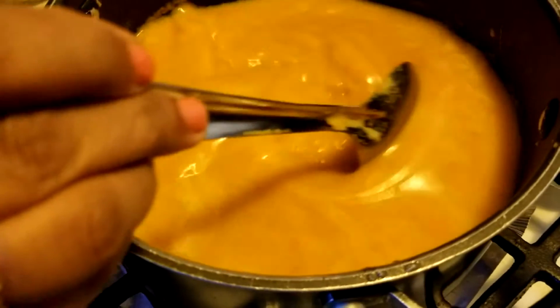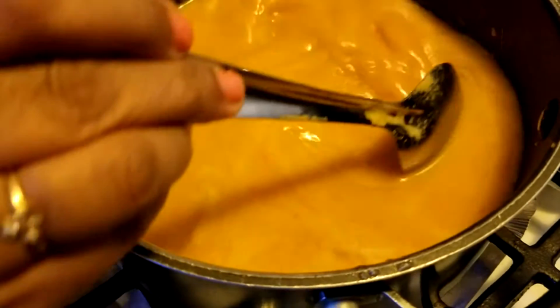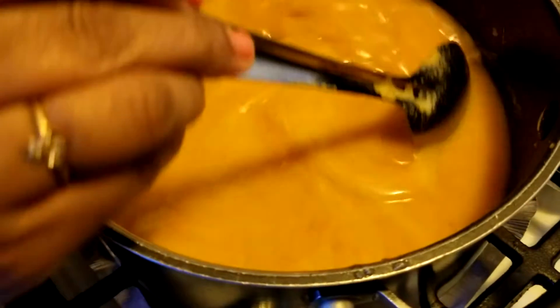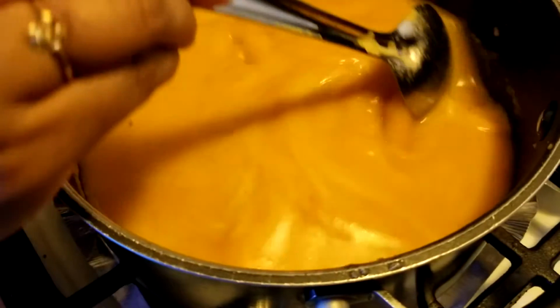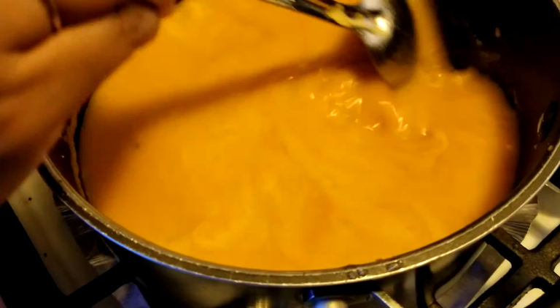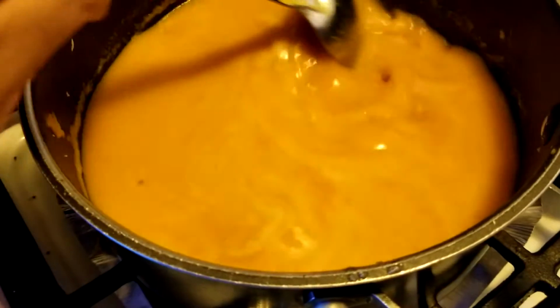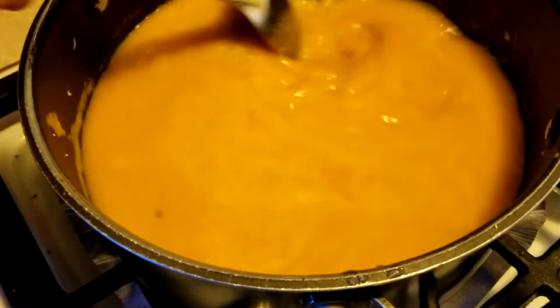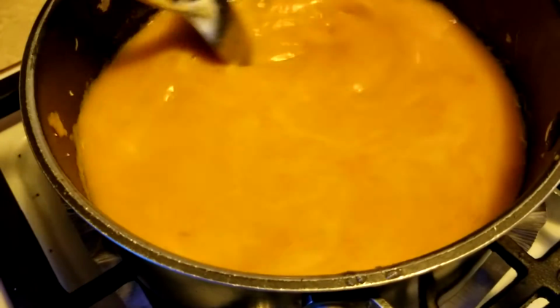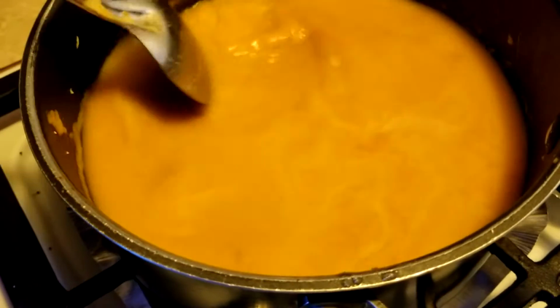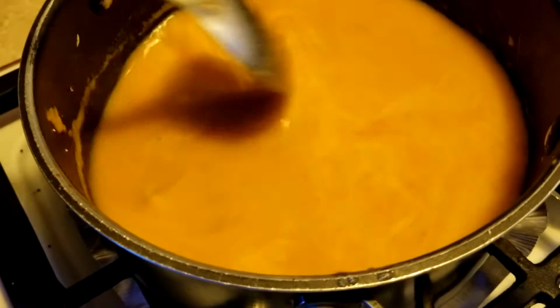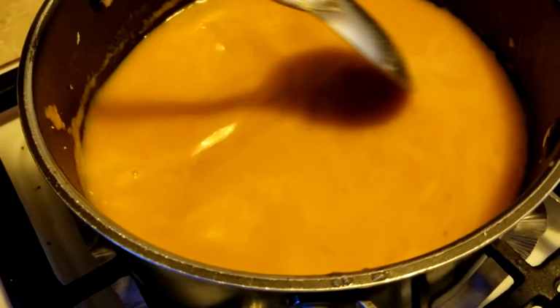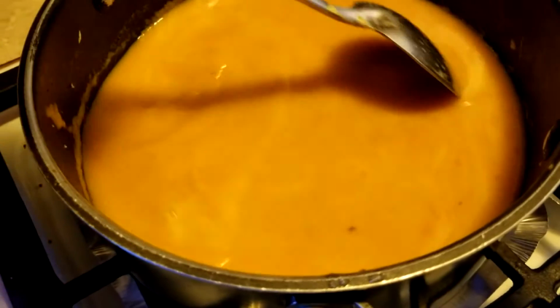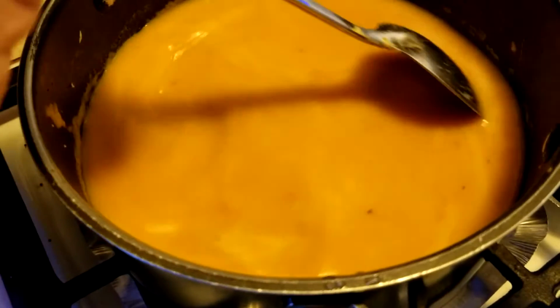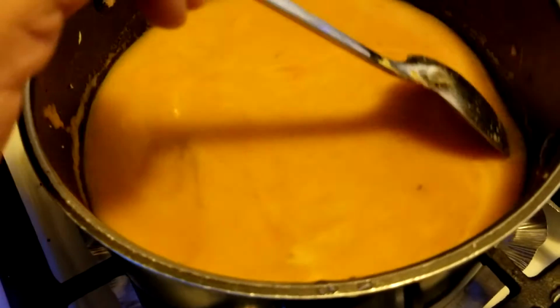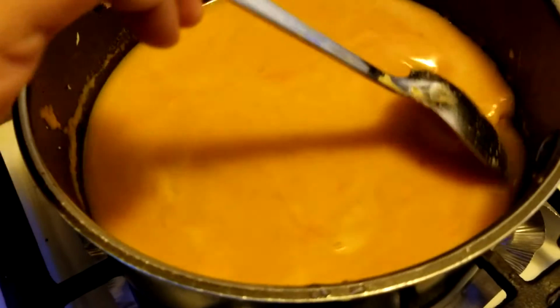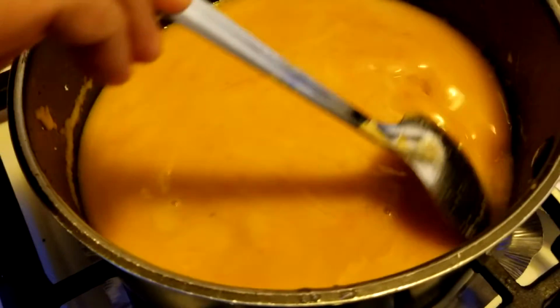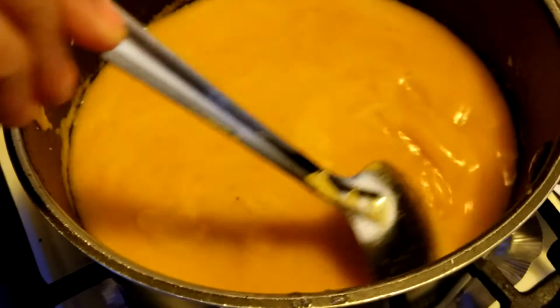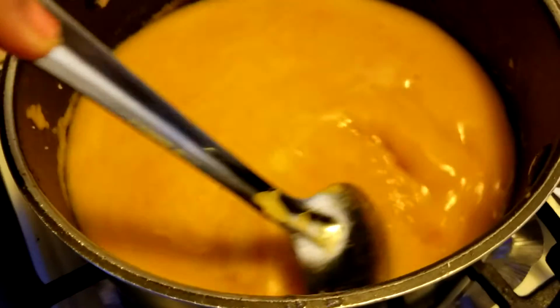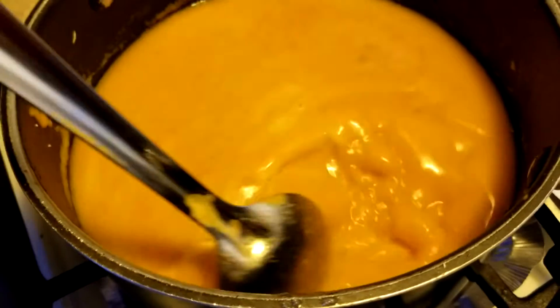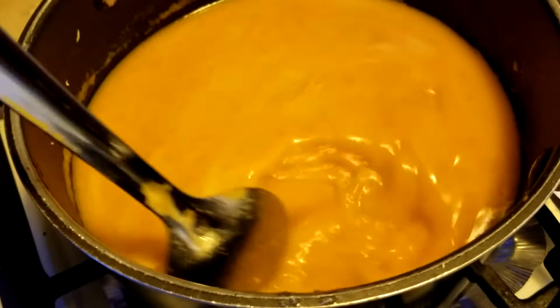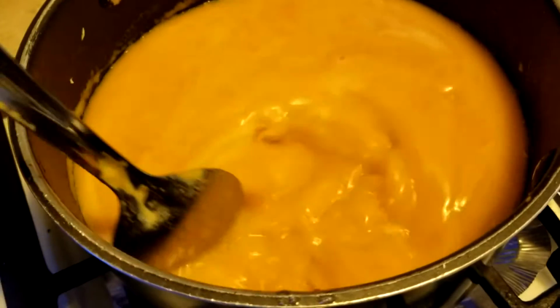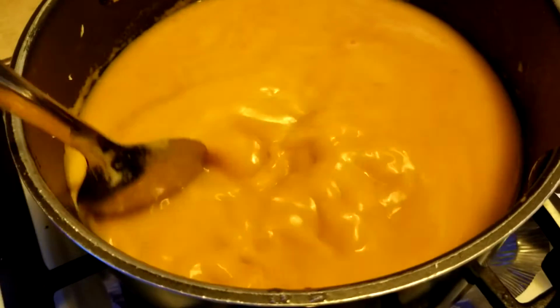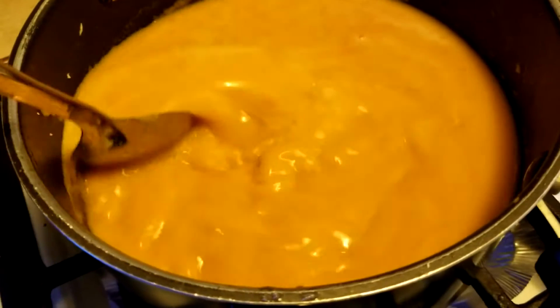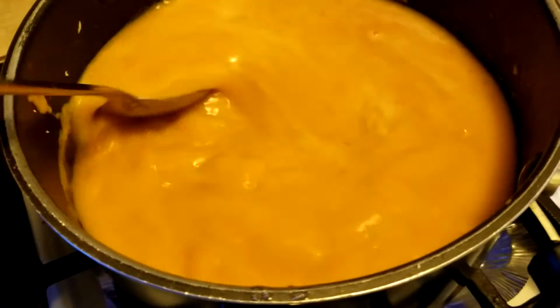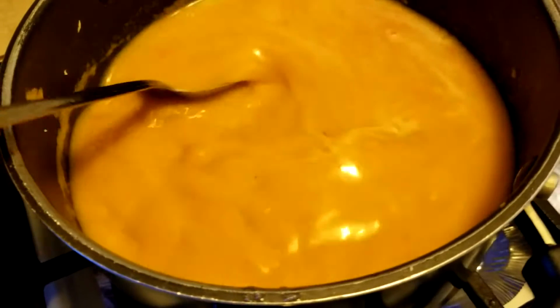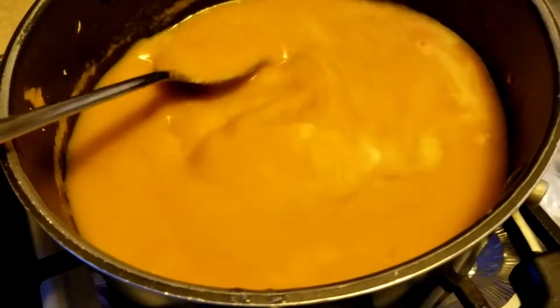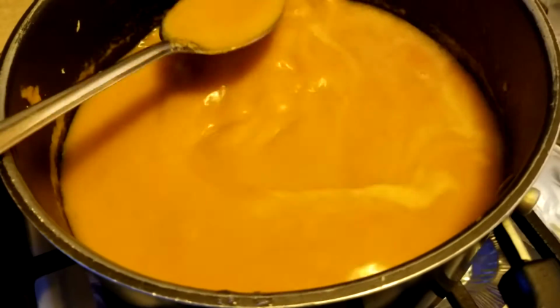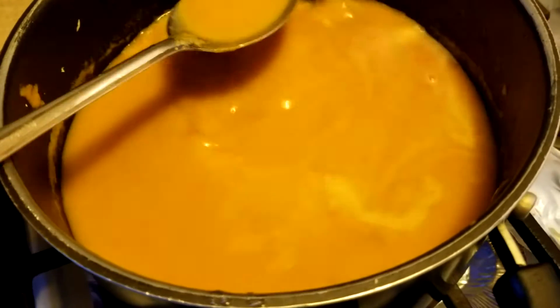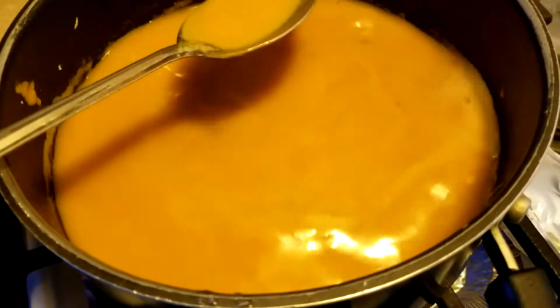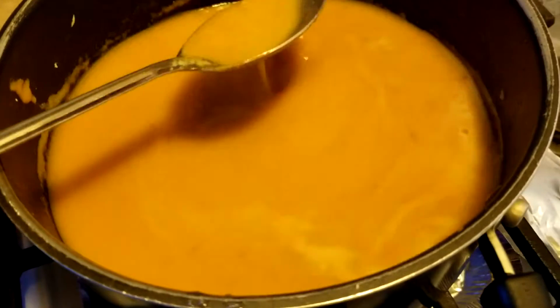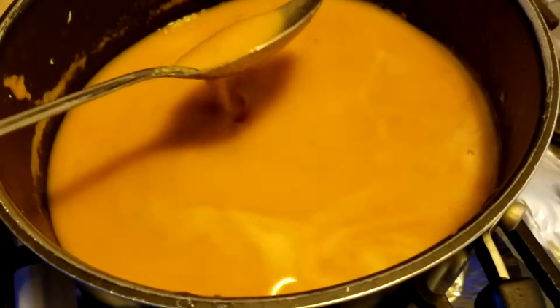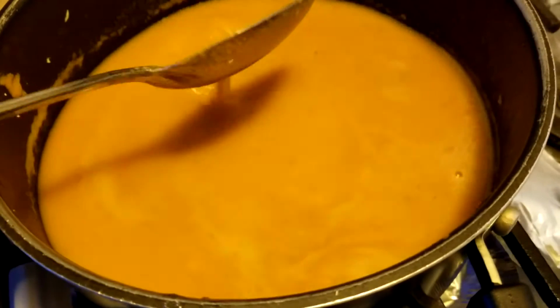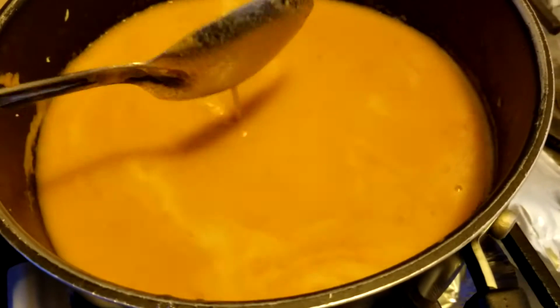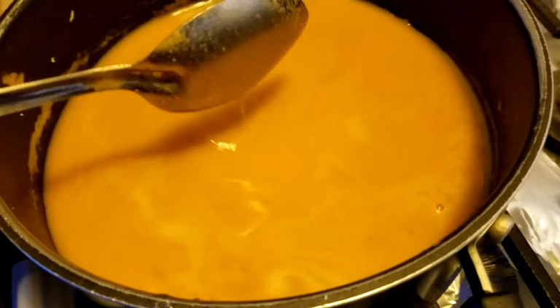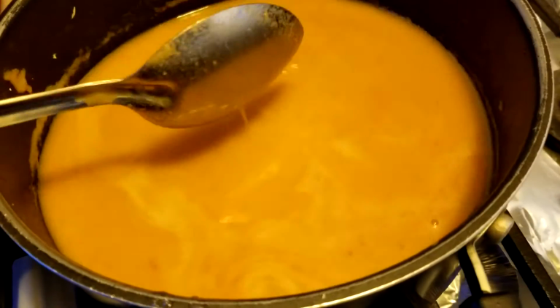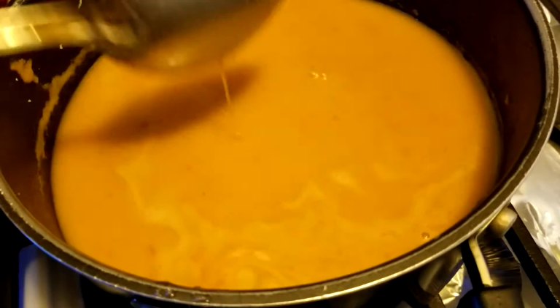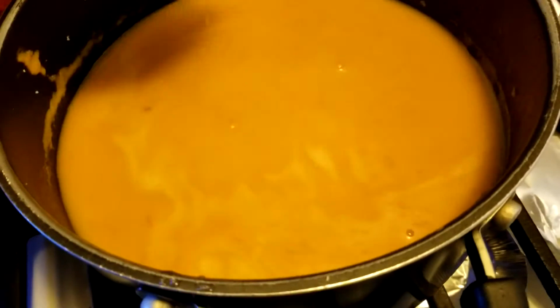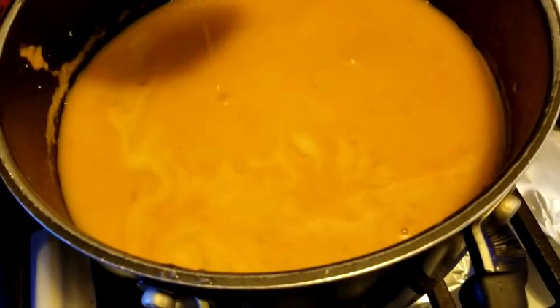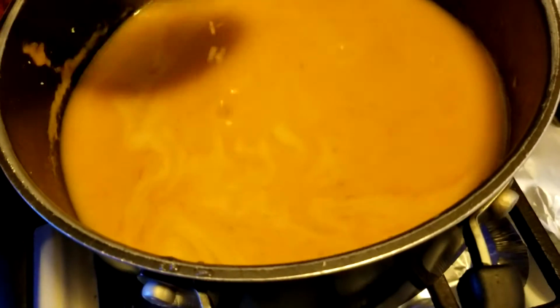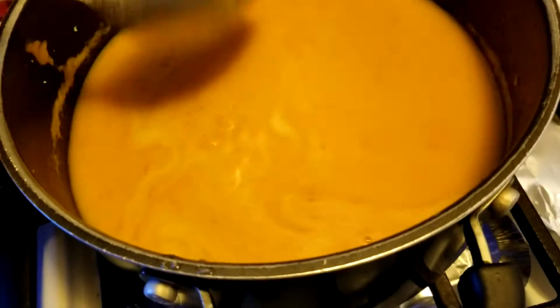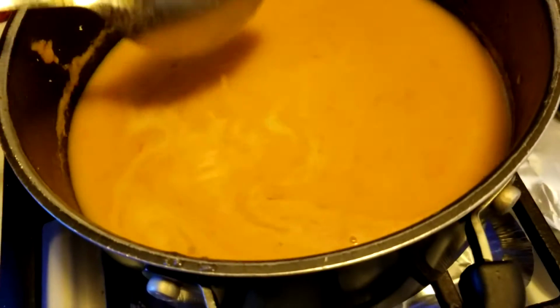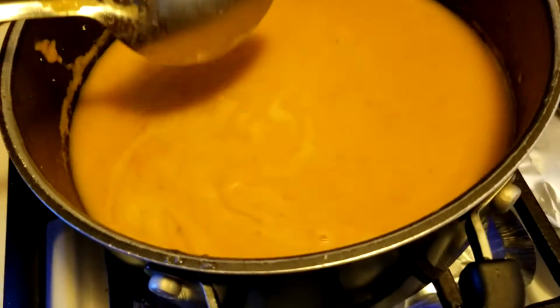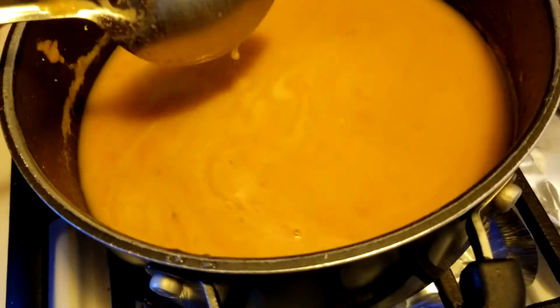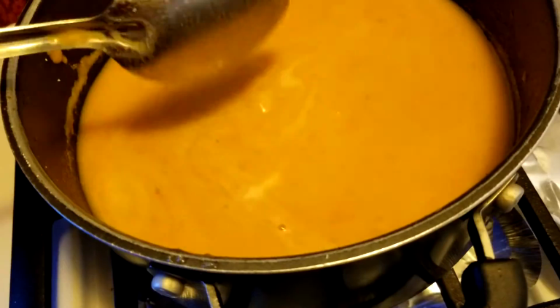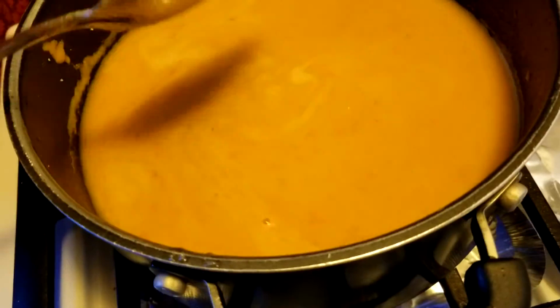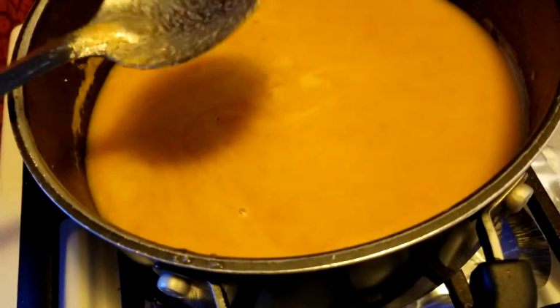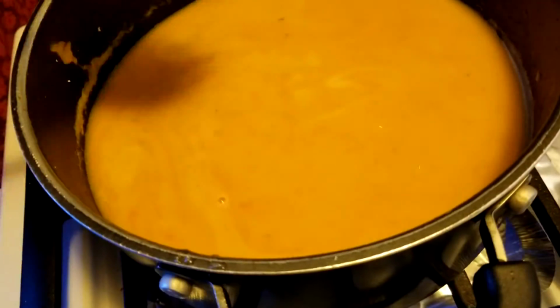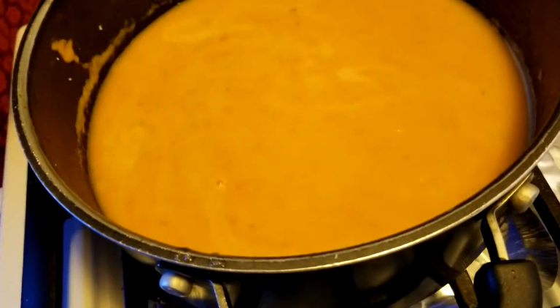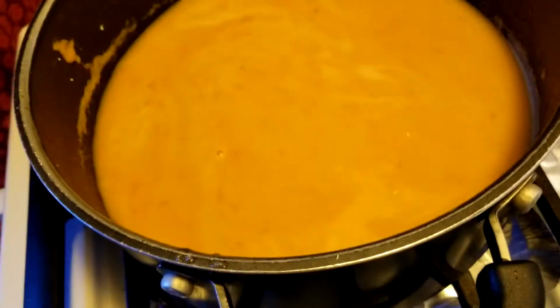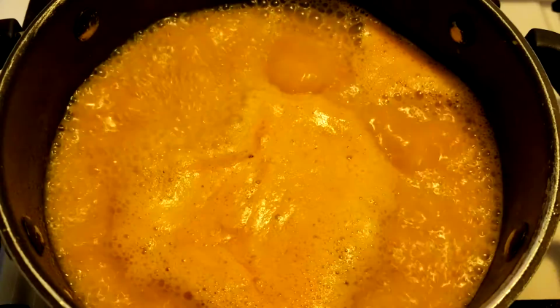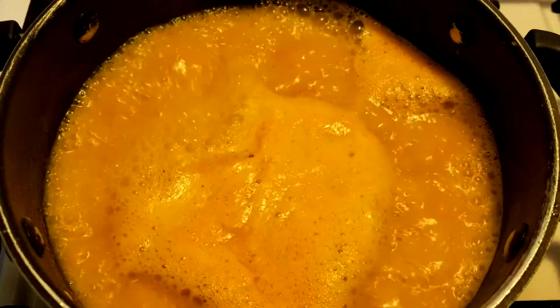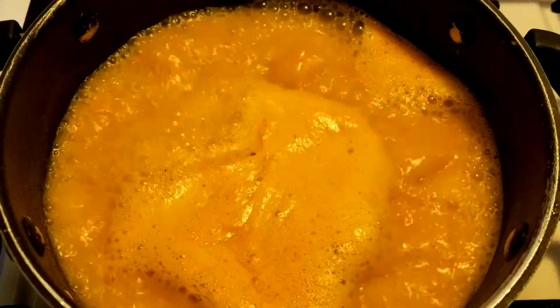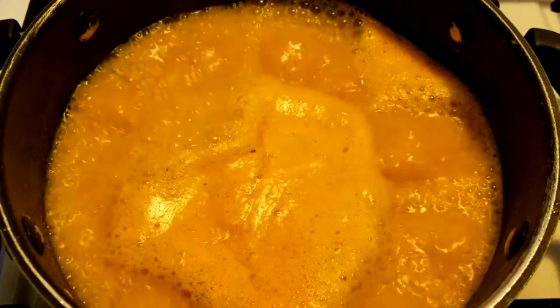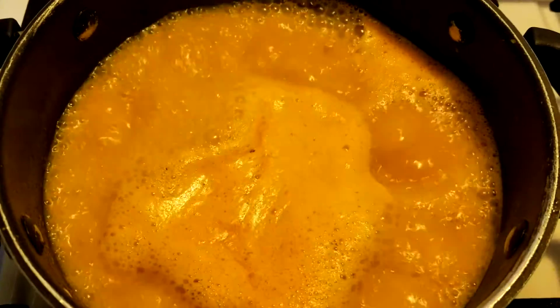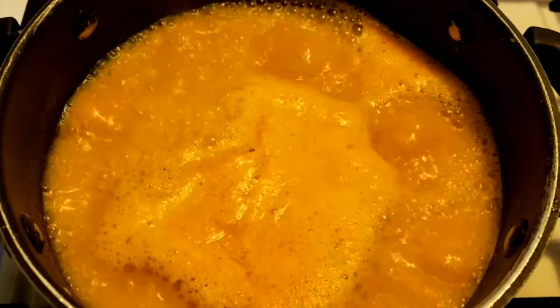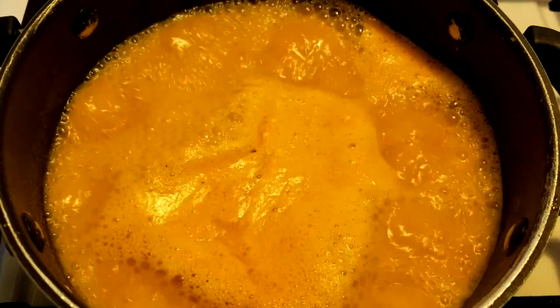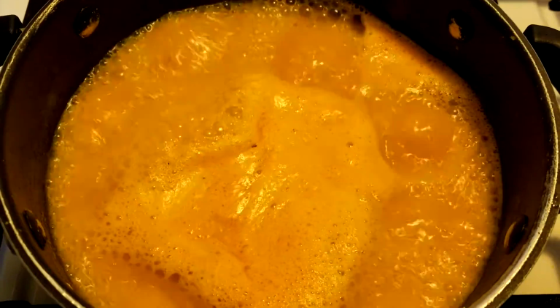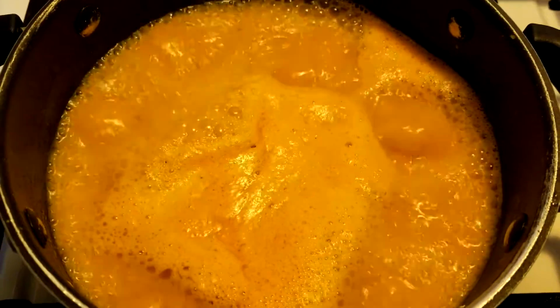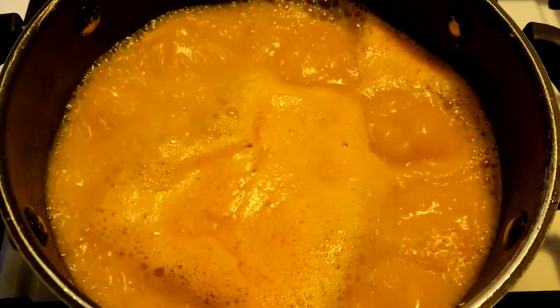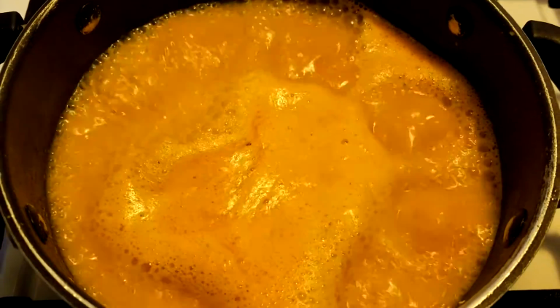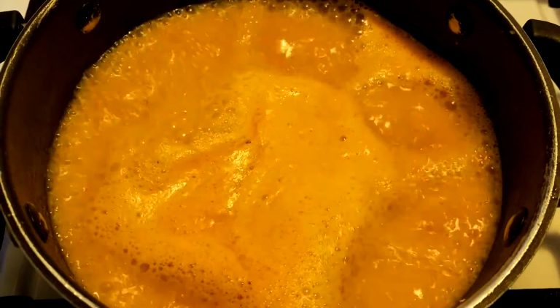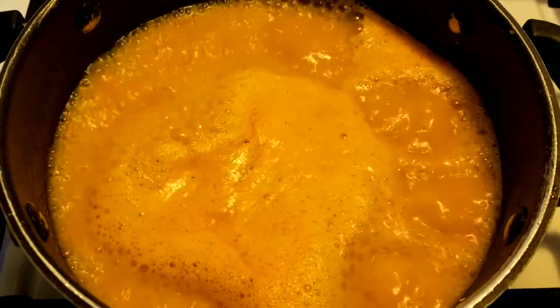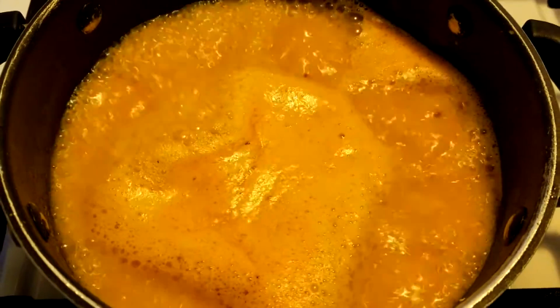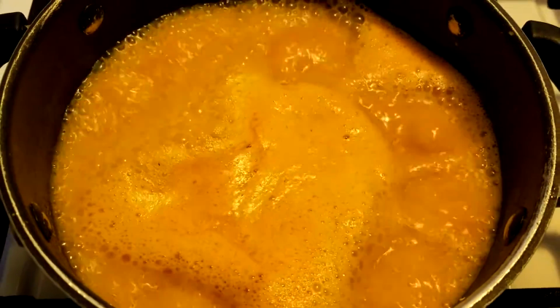Mix well and allow this to boil, then reduce and simmer for 5-10 minutes or till the soup slightly thickens.